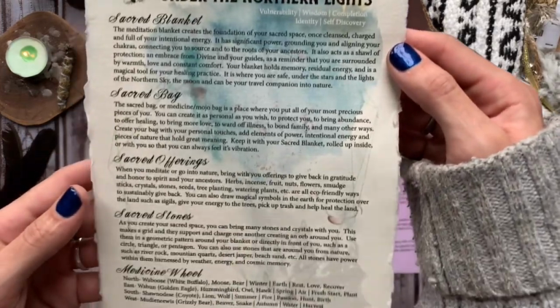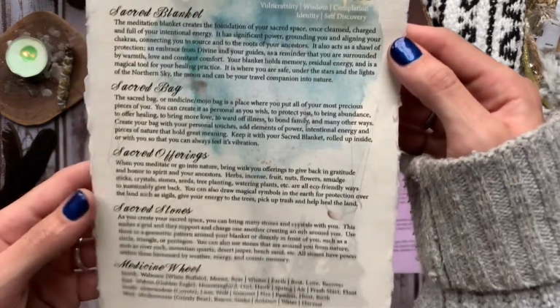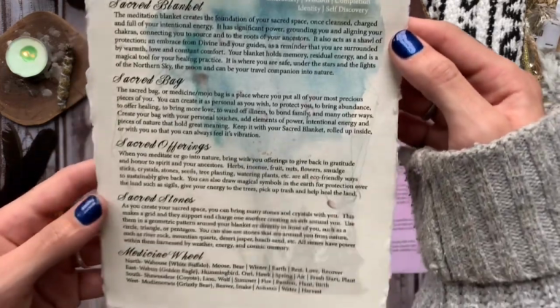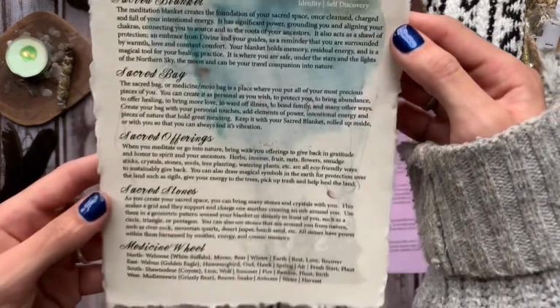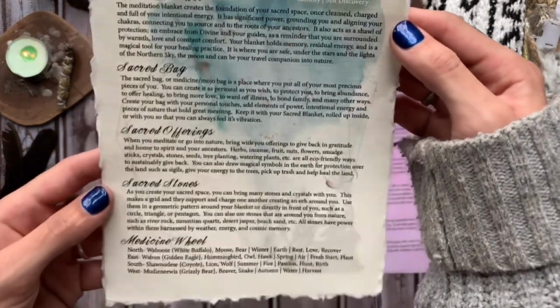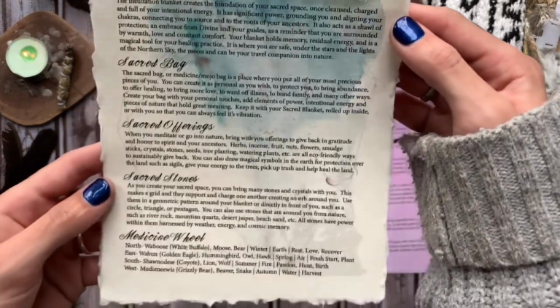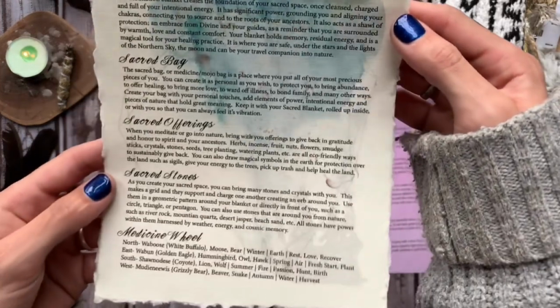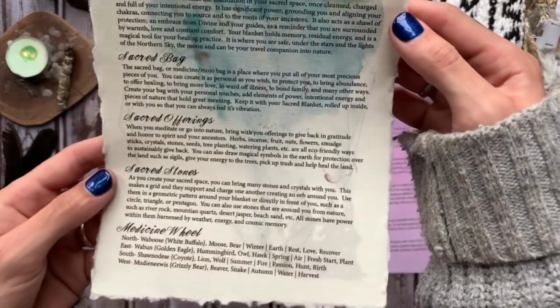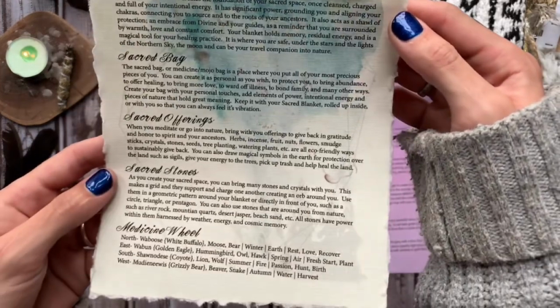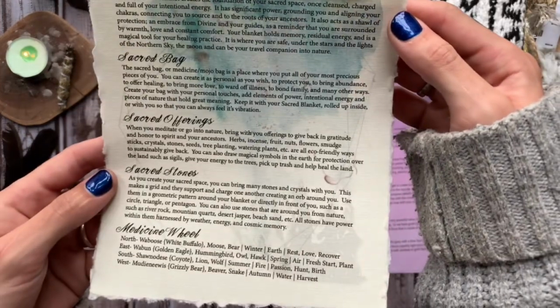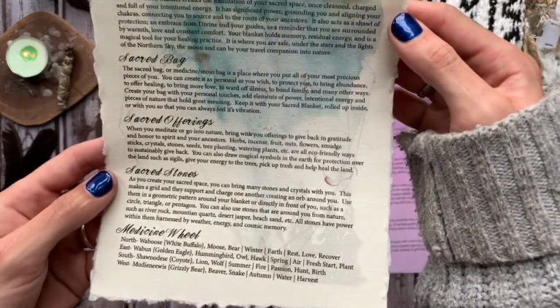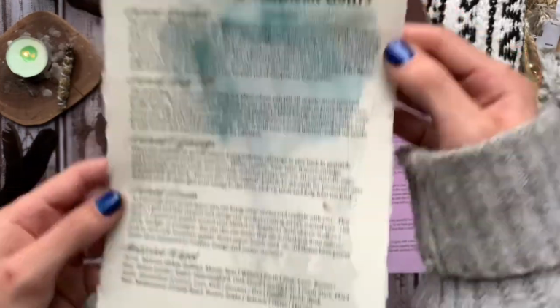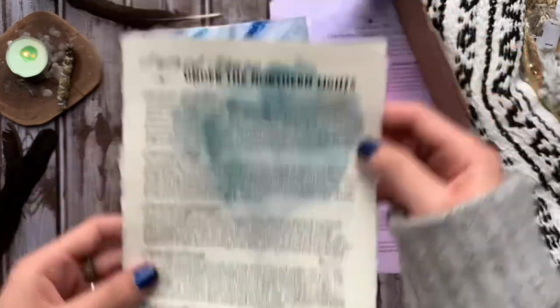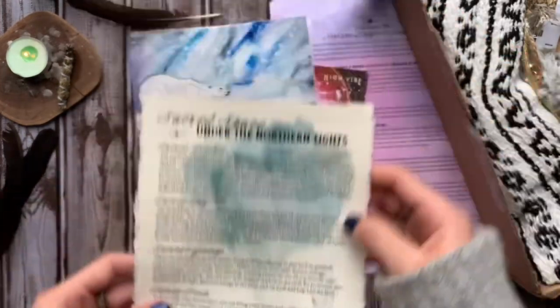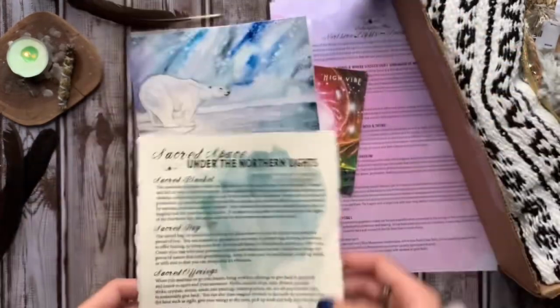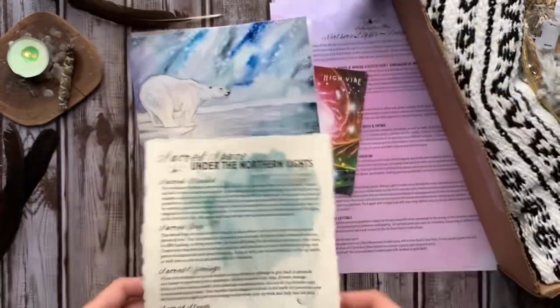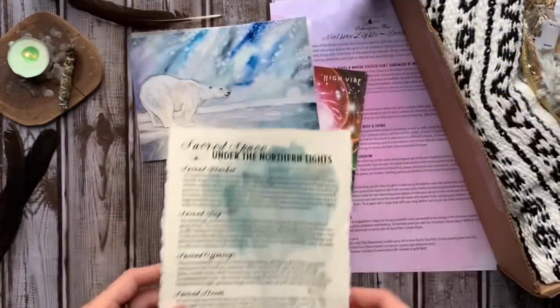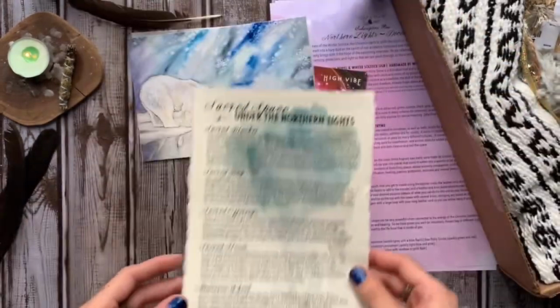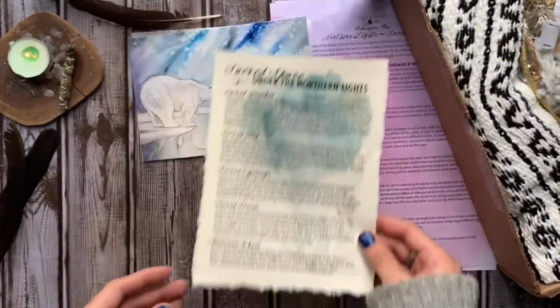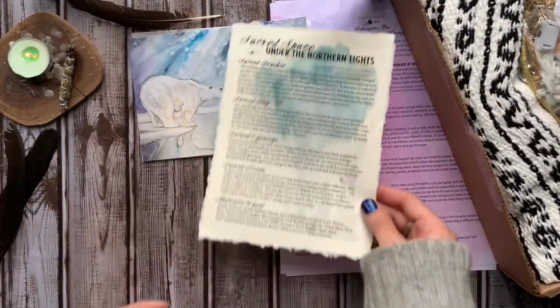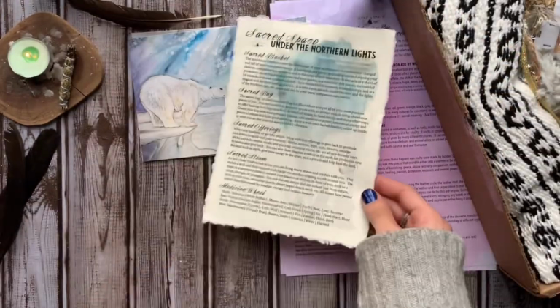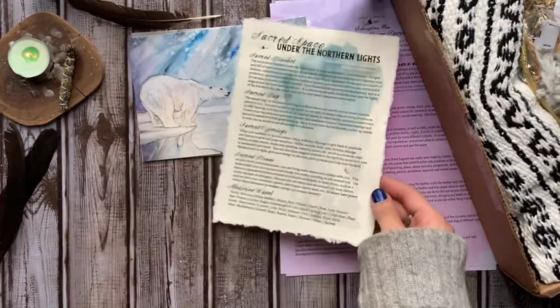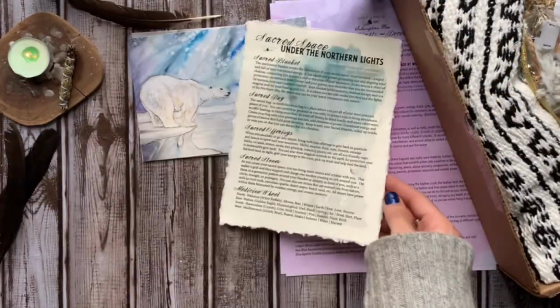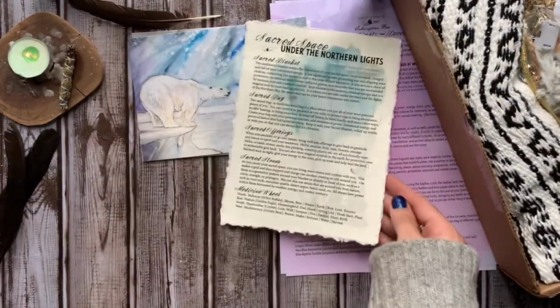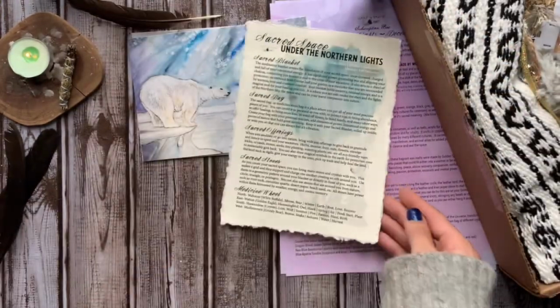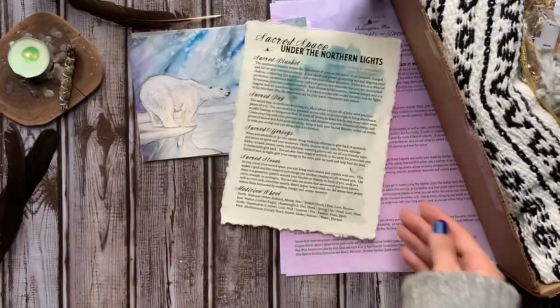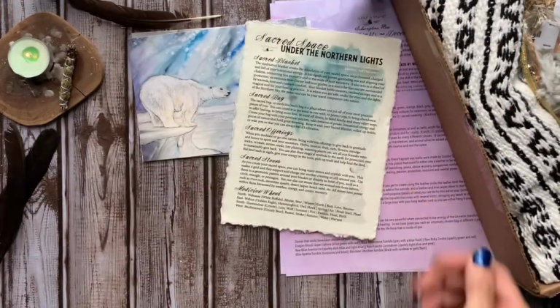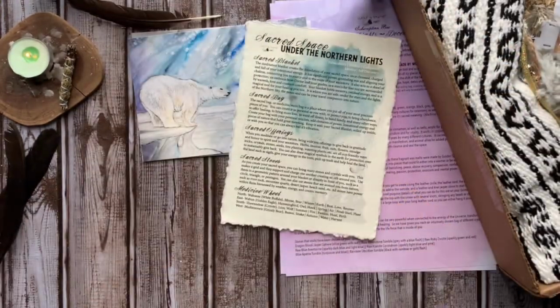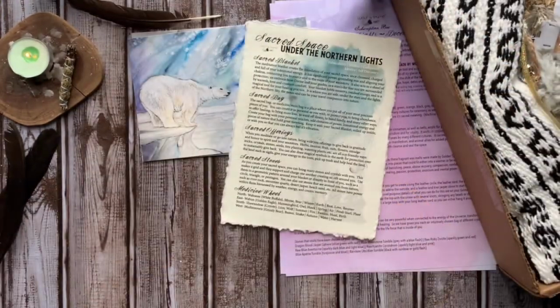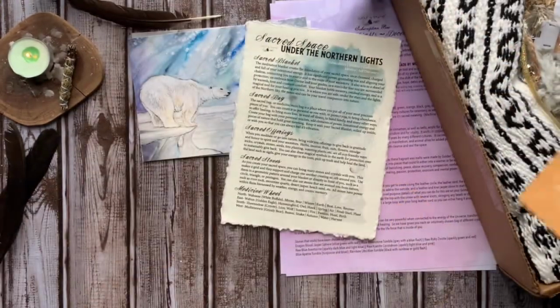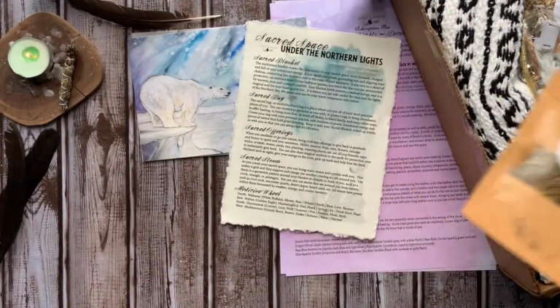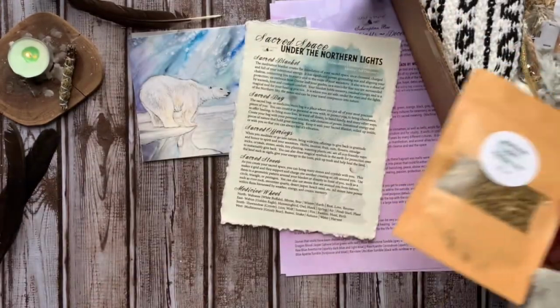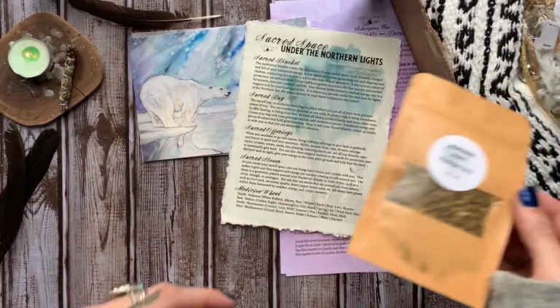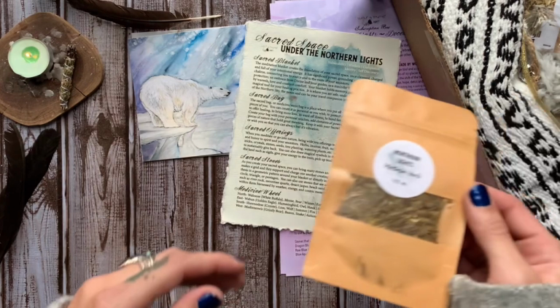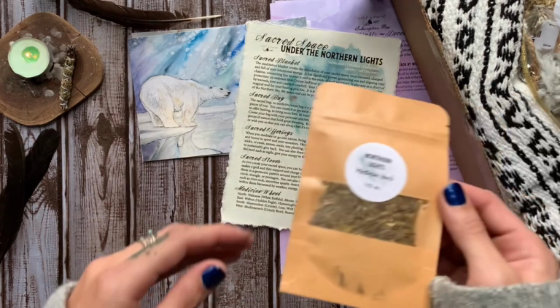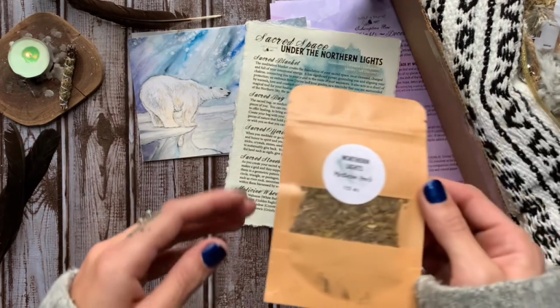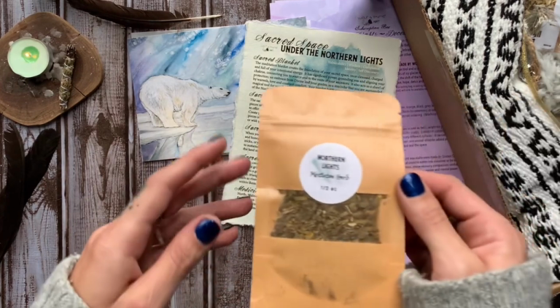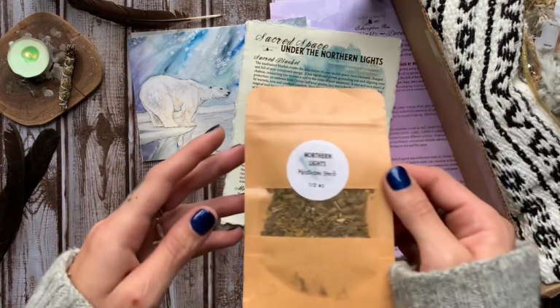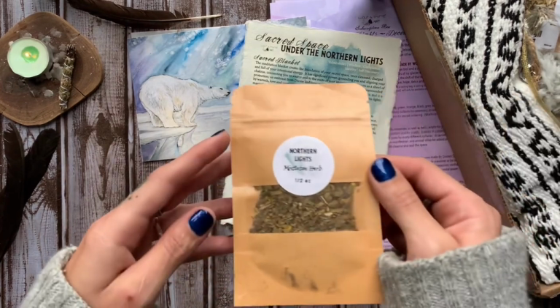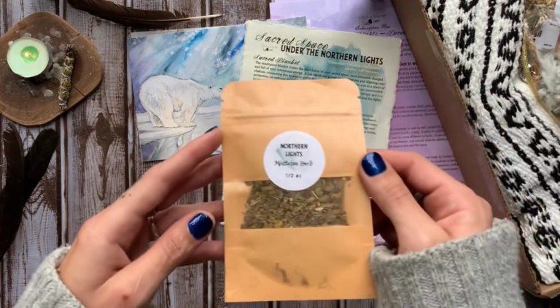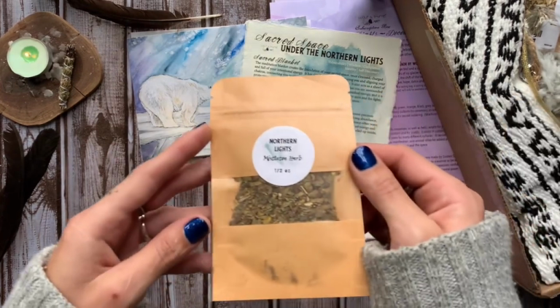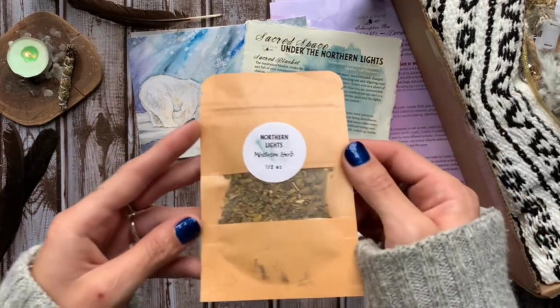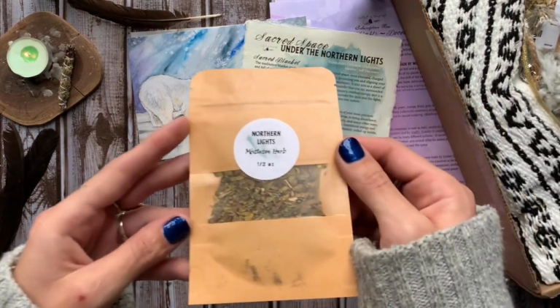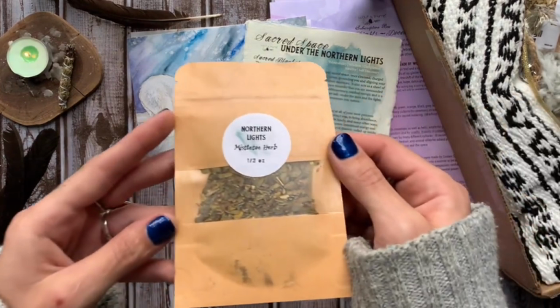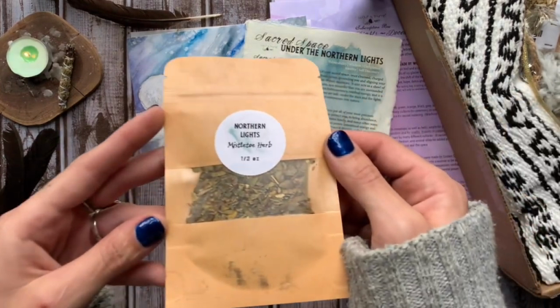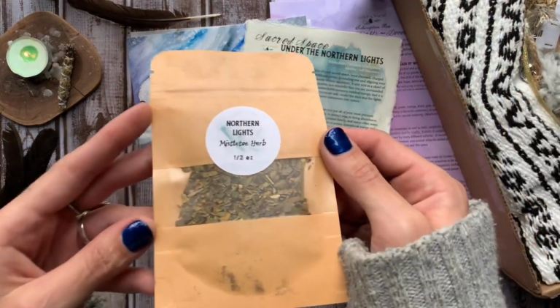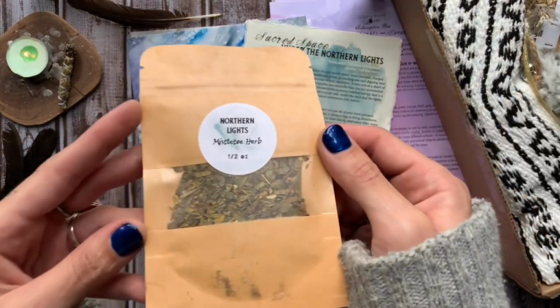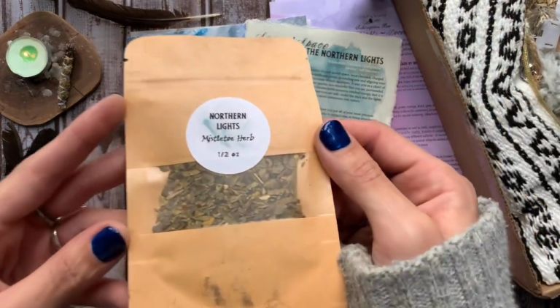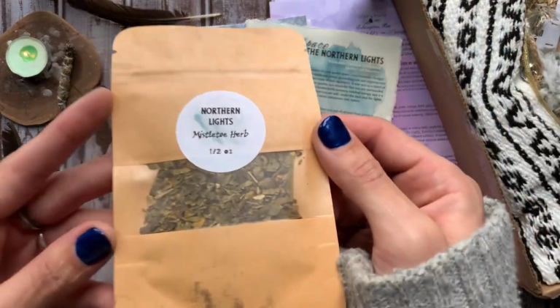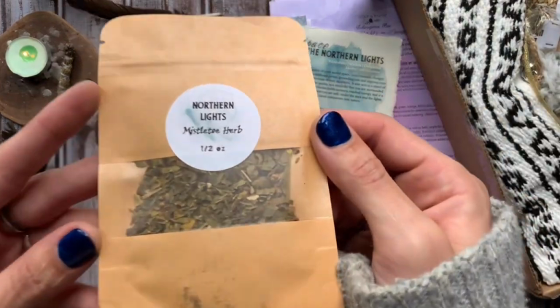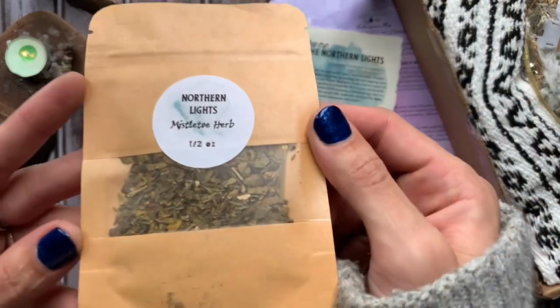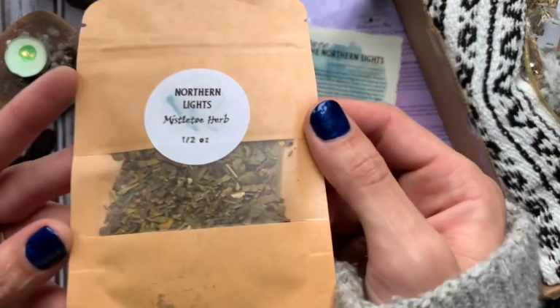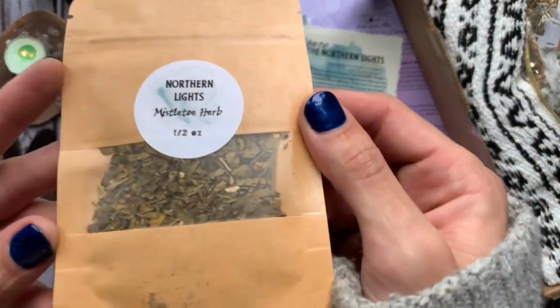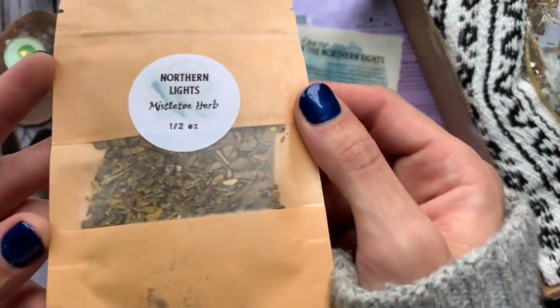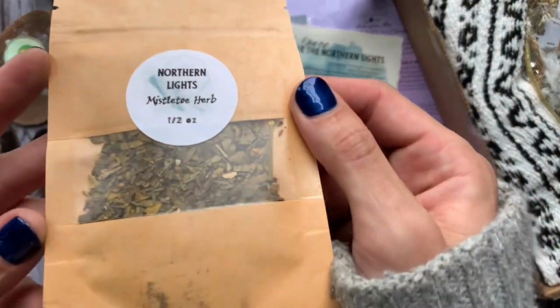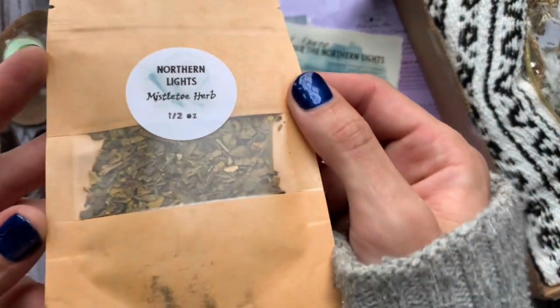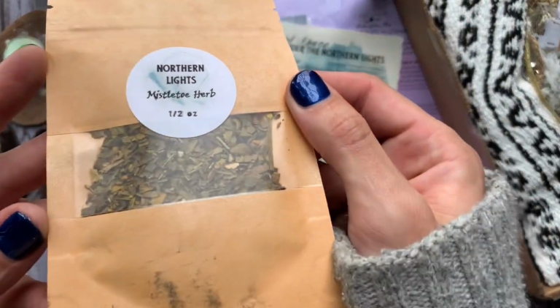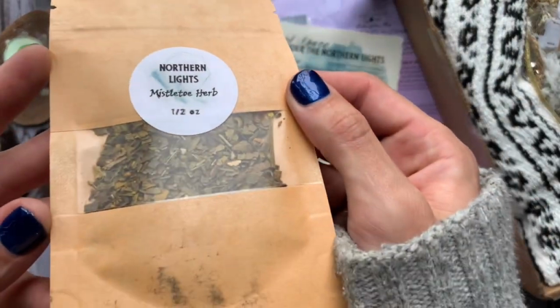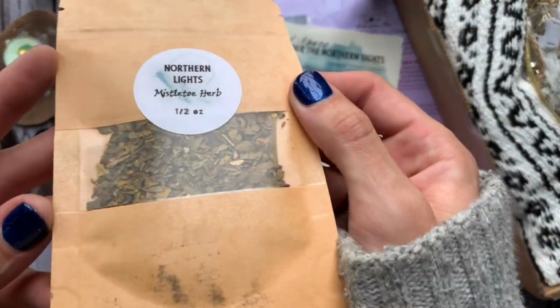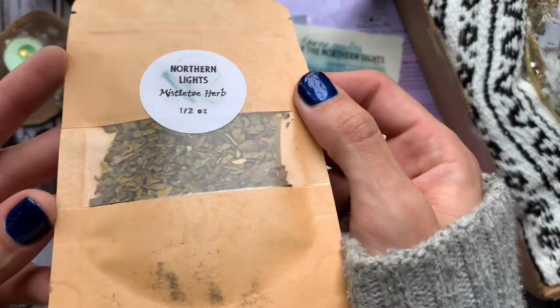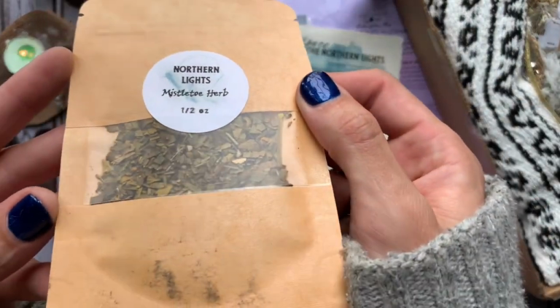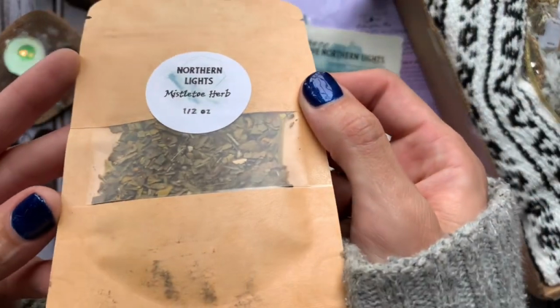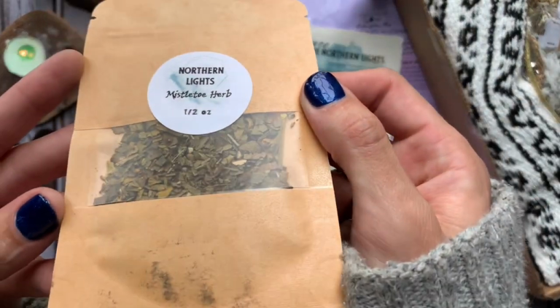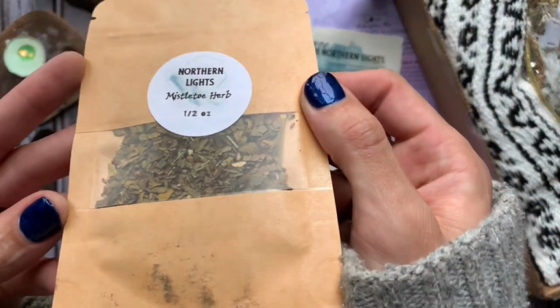Then we have an Under the Northern Lights grimoire page that will help us understand a deeper meaning behind both the medicine wheel and the sacred items in the box.